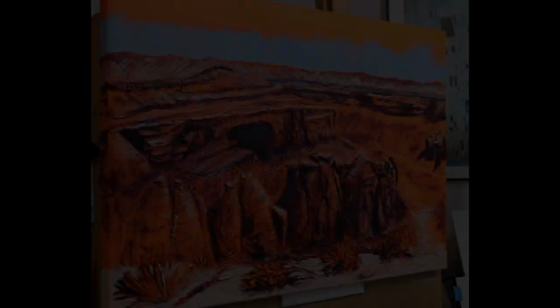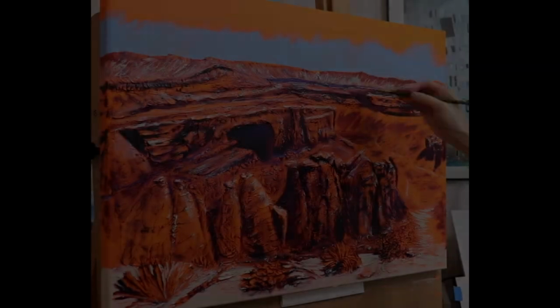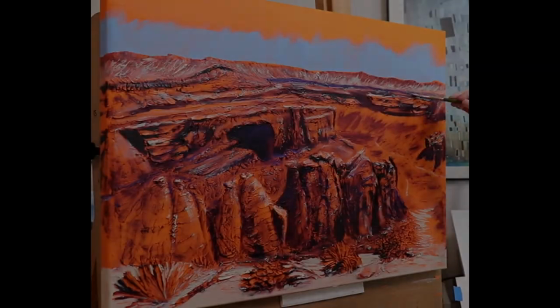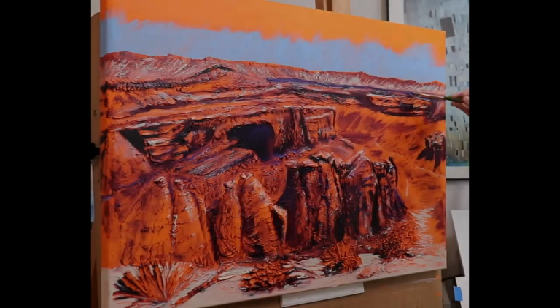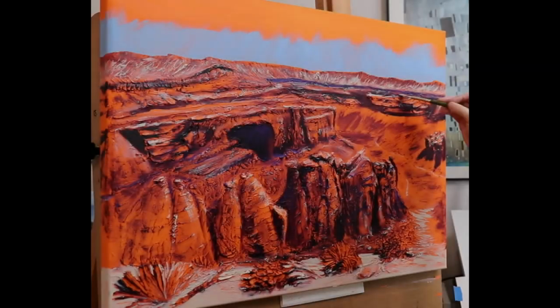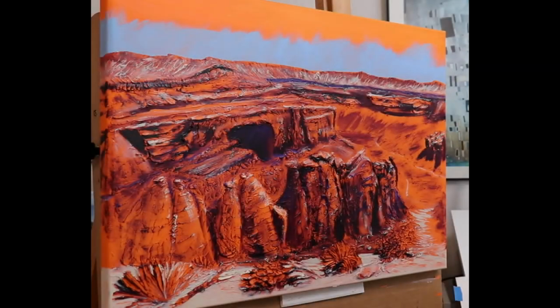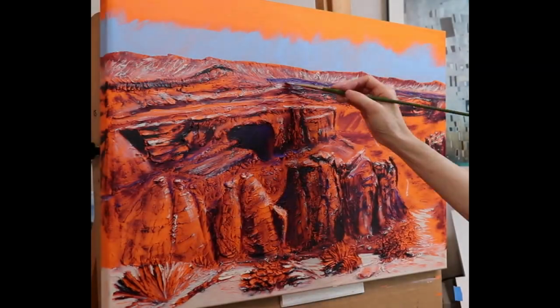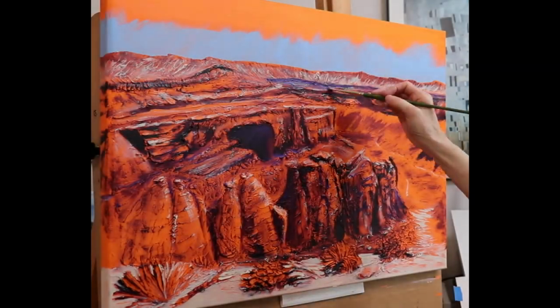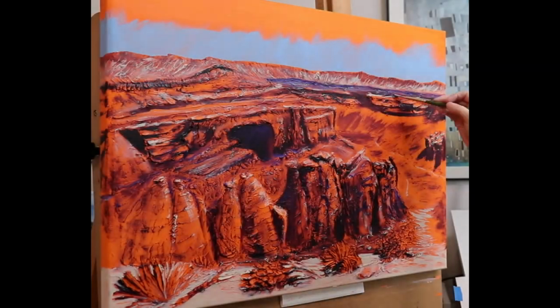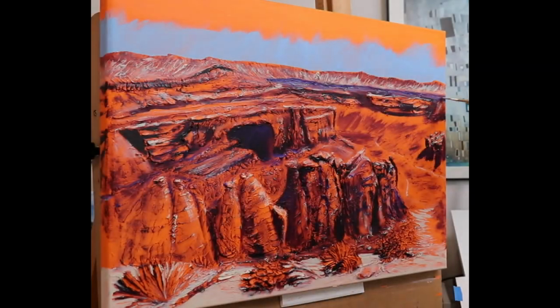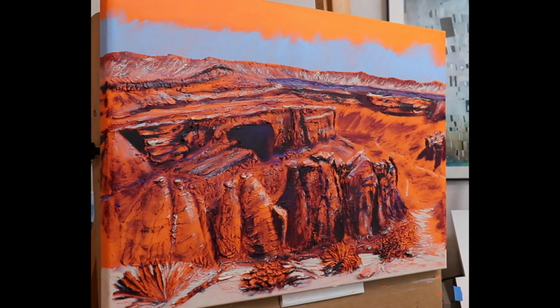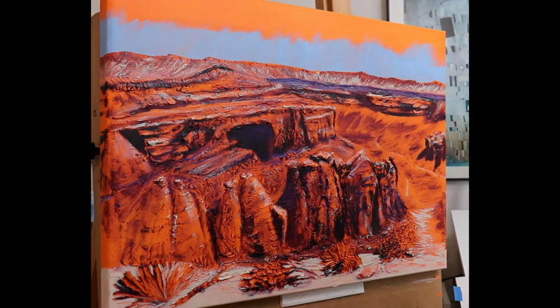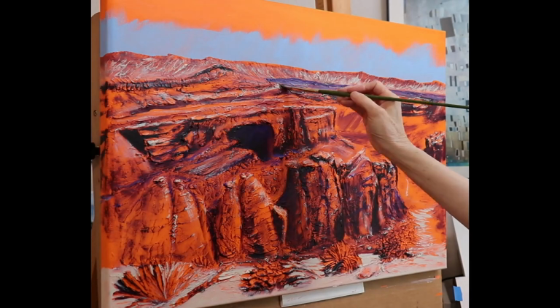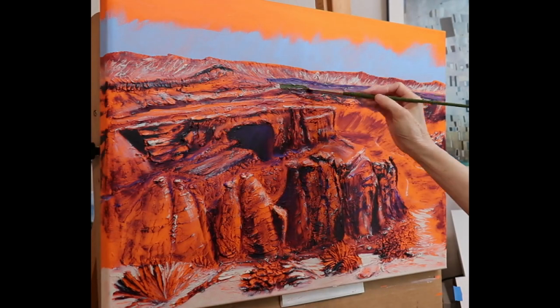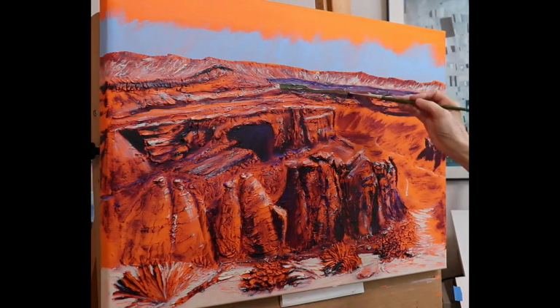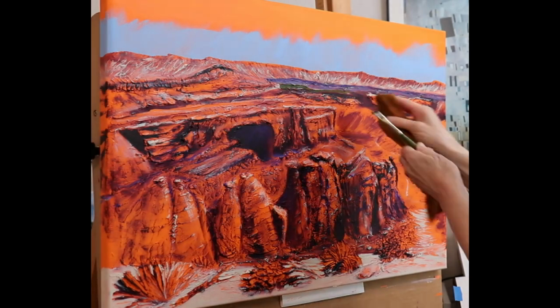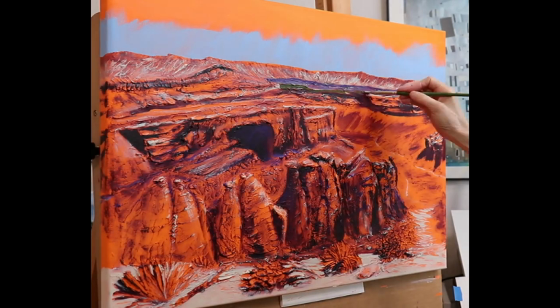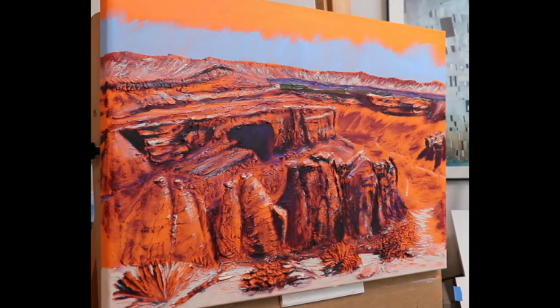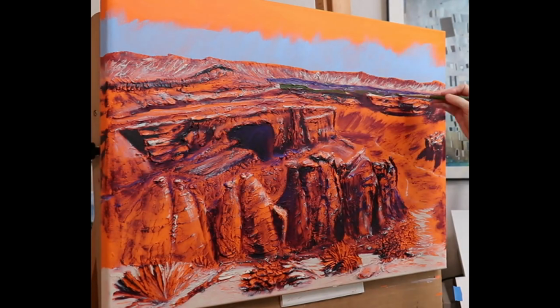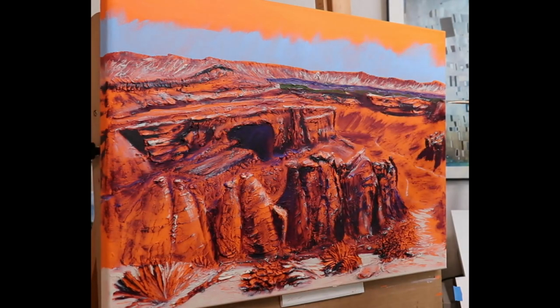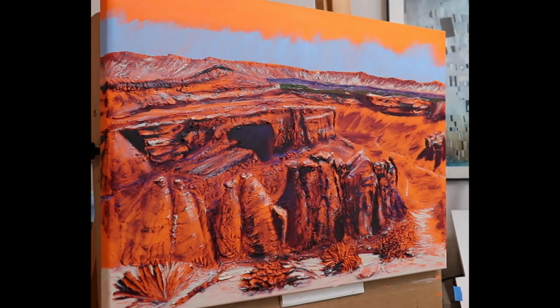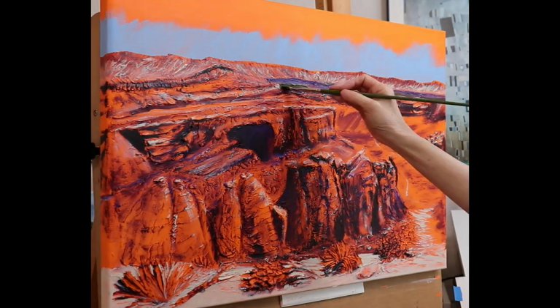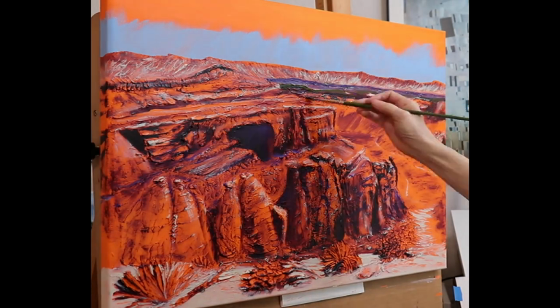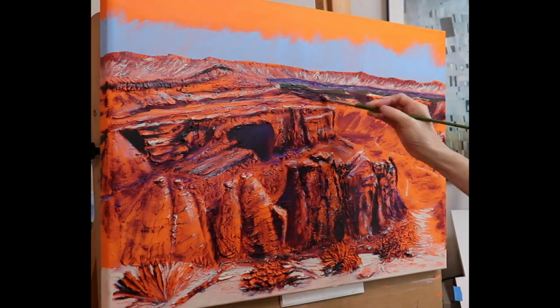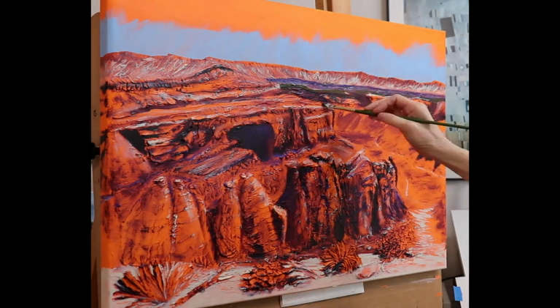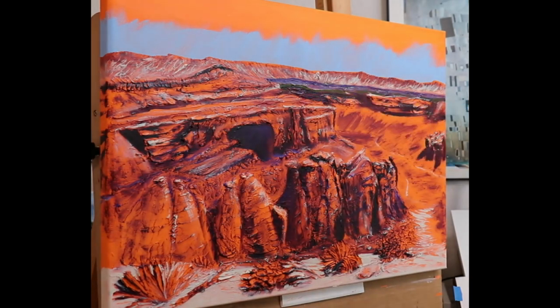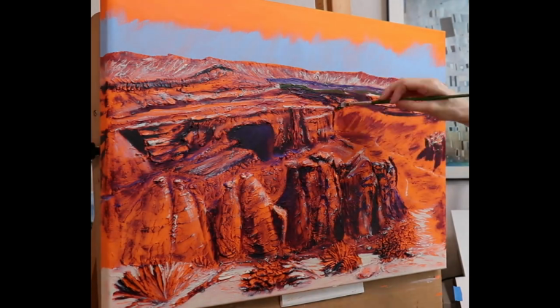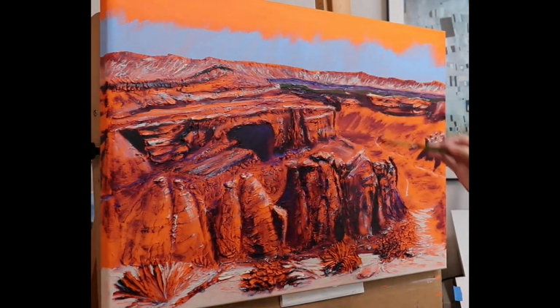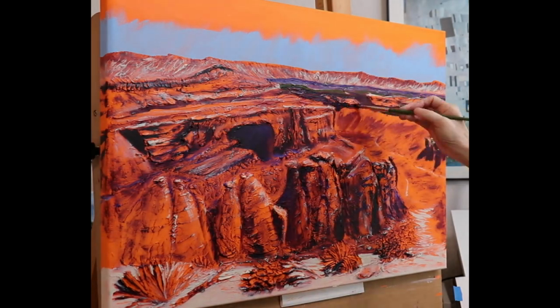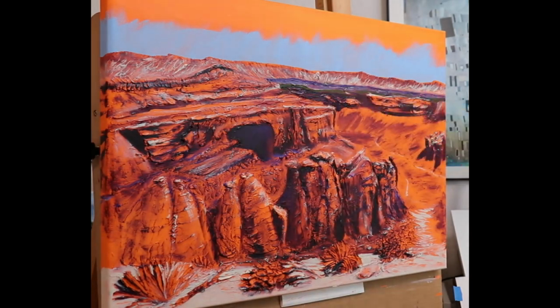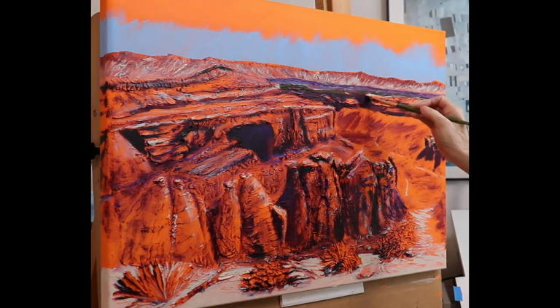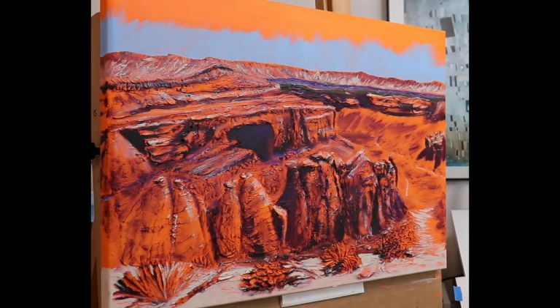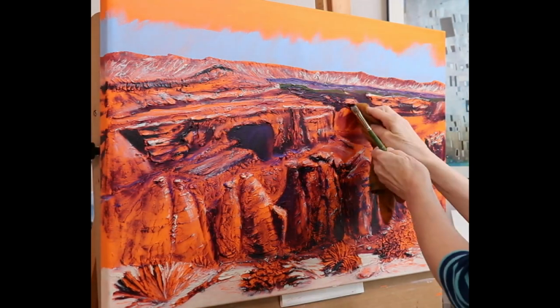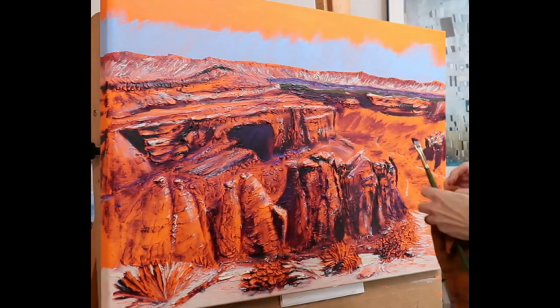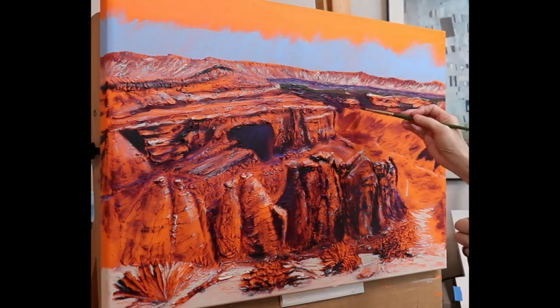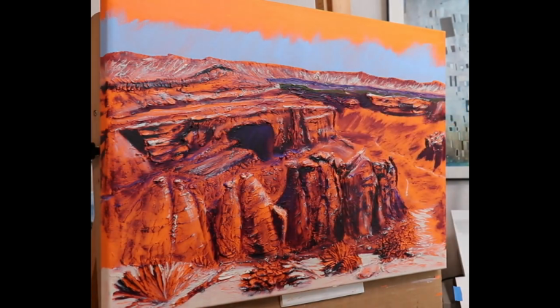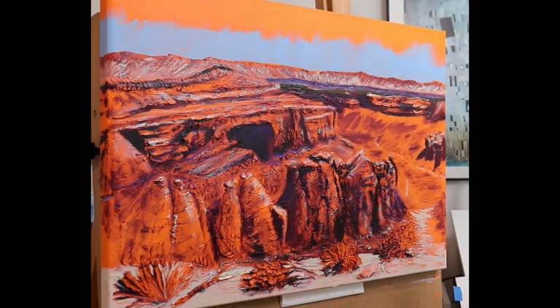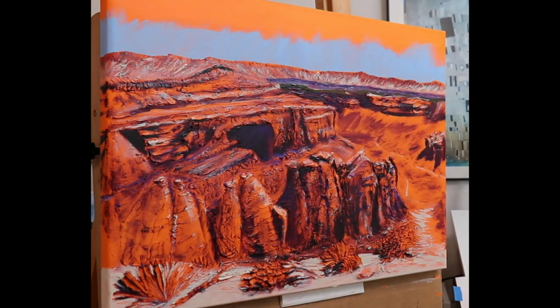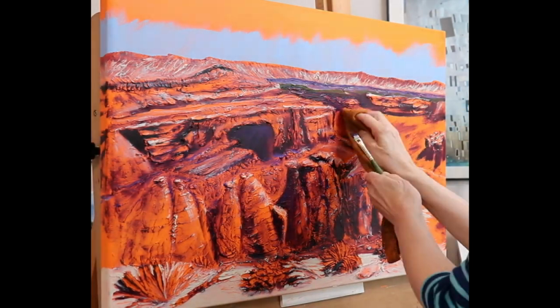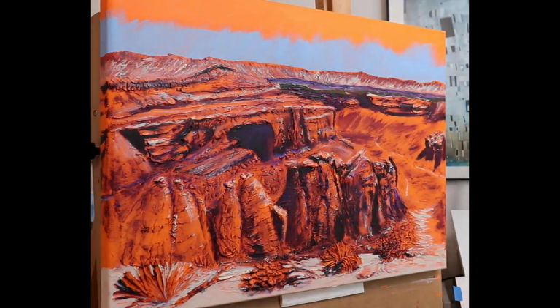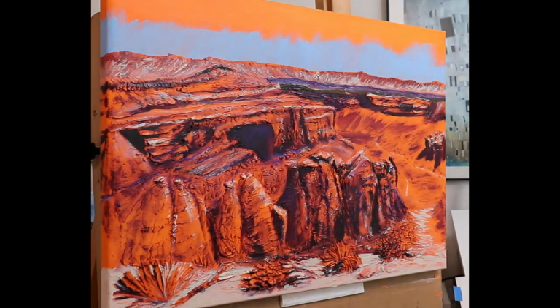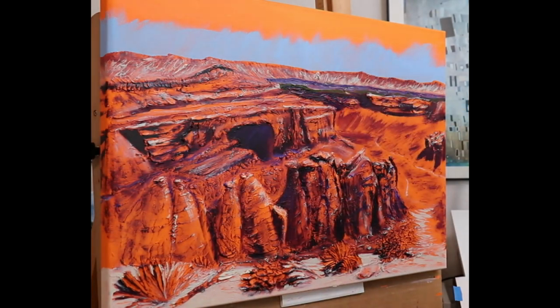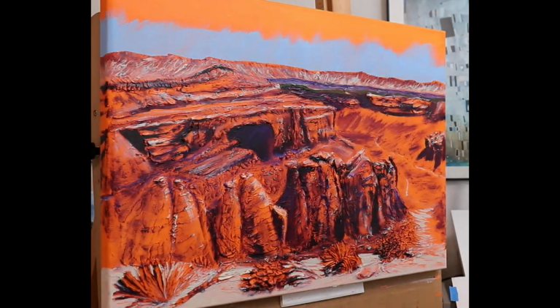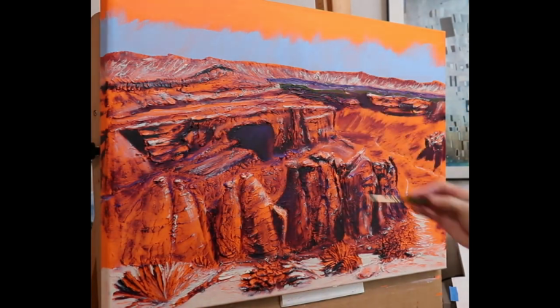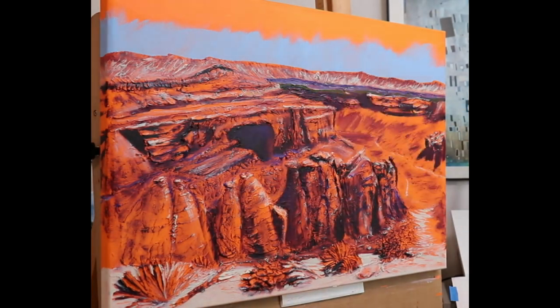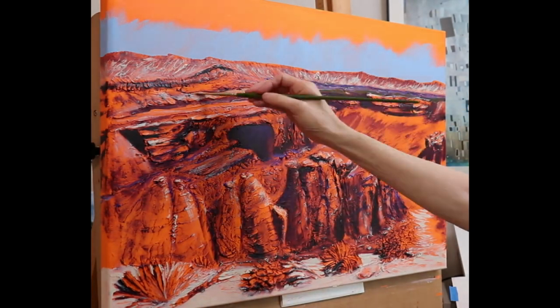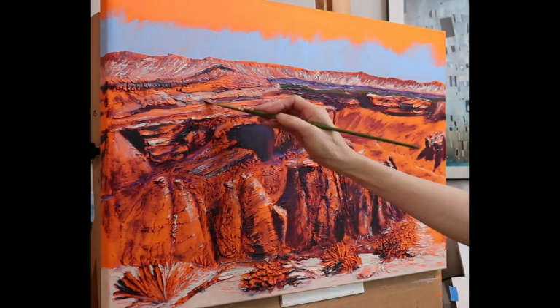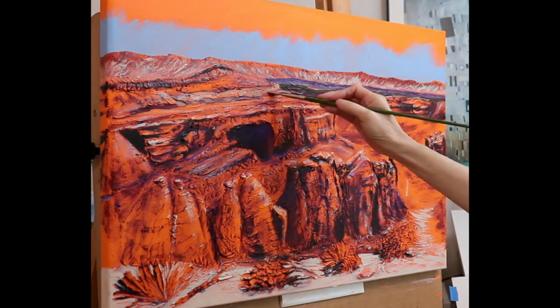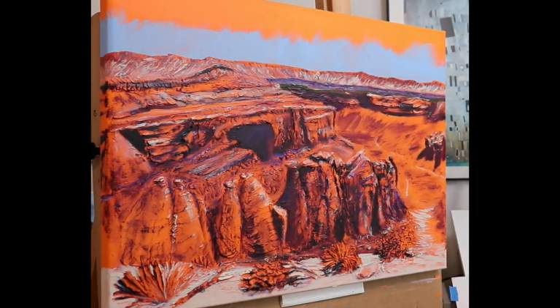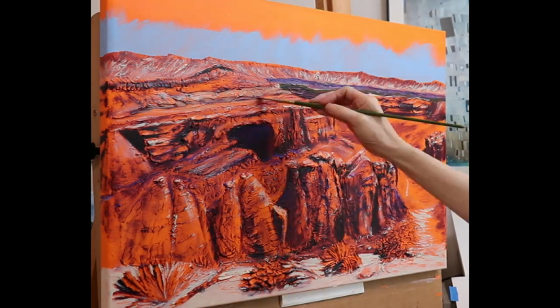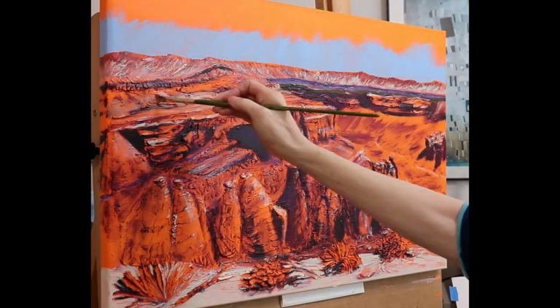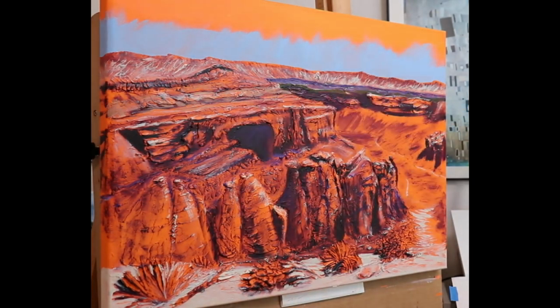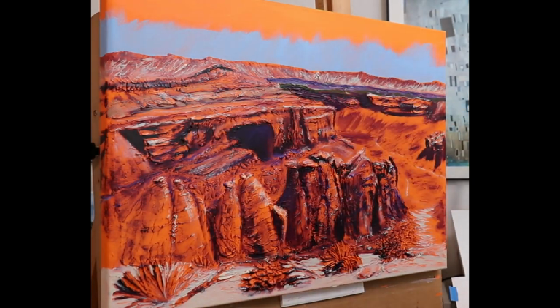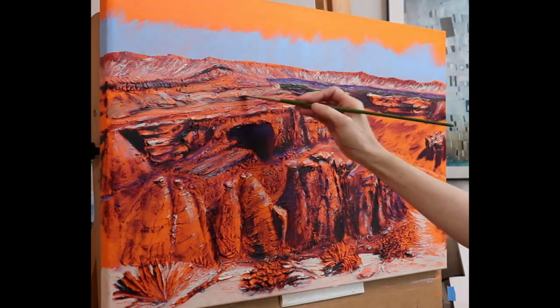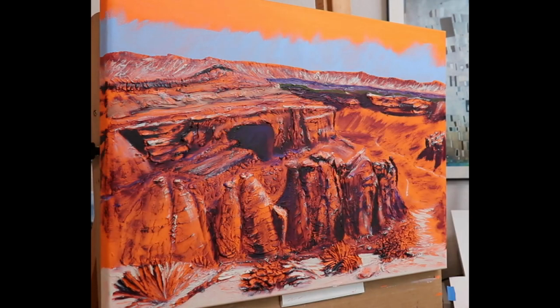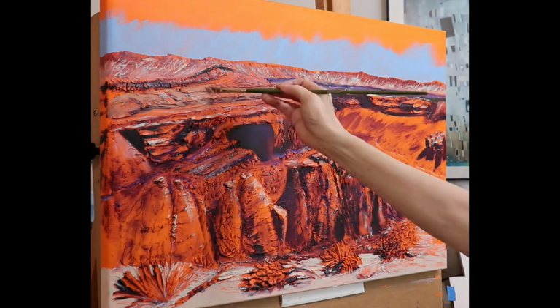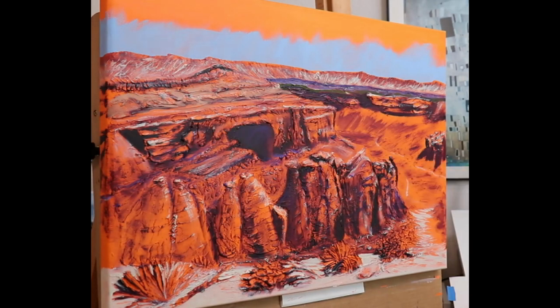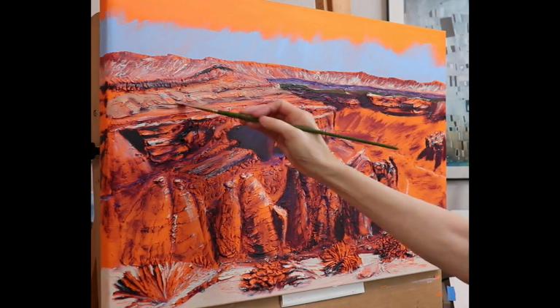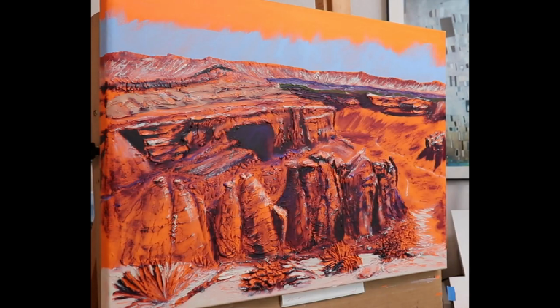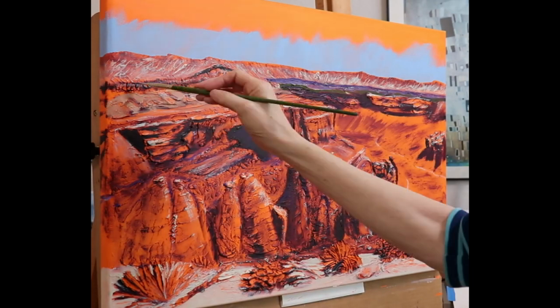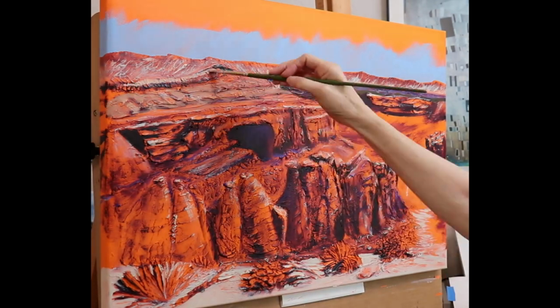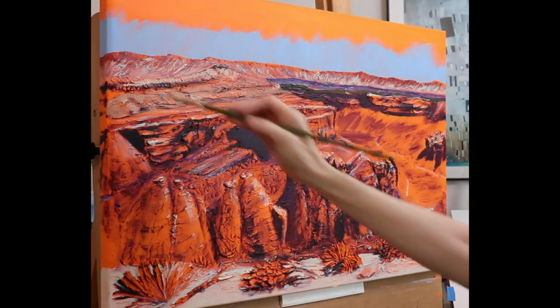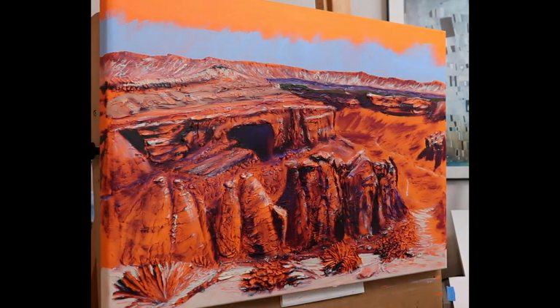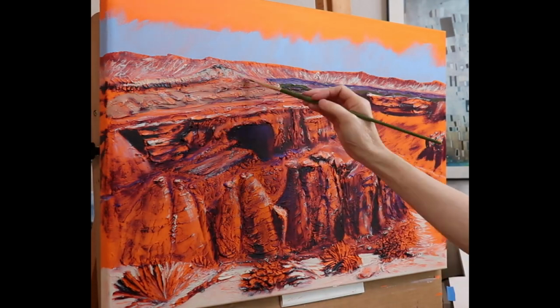Starting with layers of acrylic paint, I applied light muted layers of color for the far away book cliffs and sky.